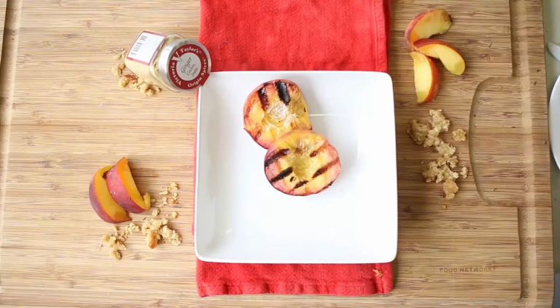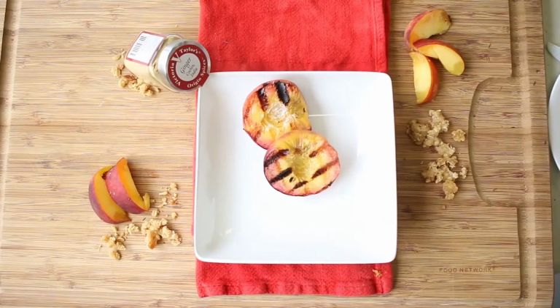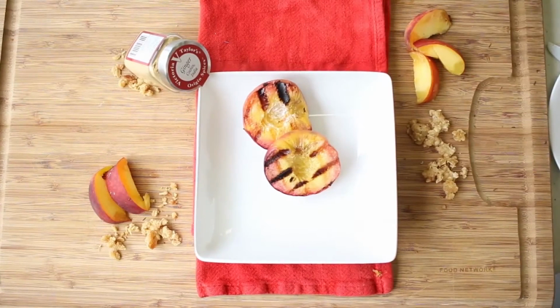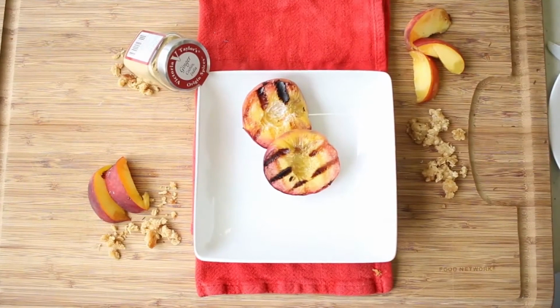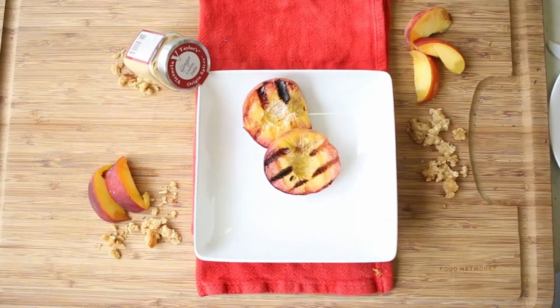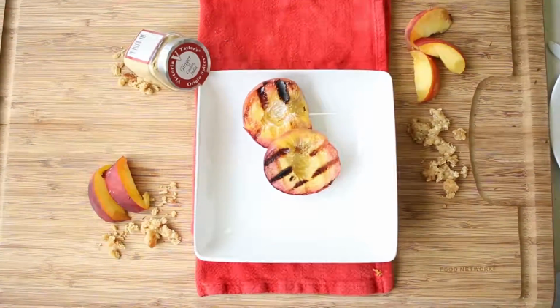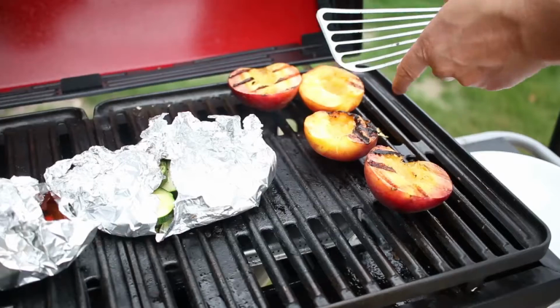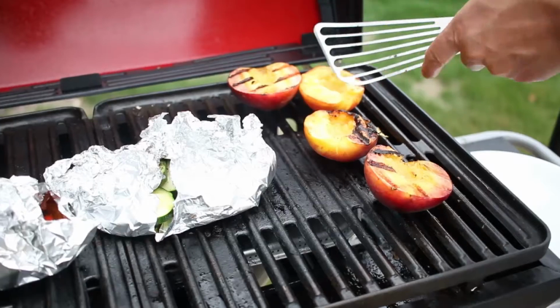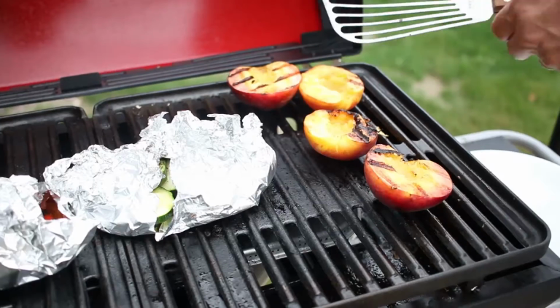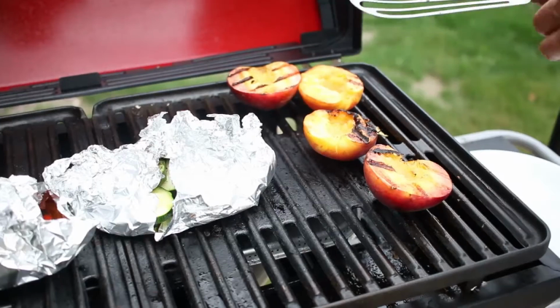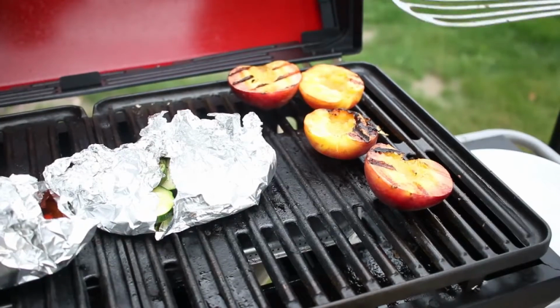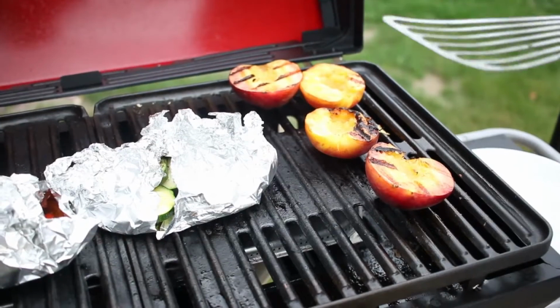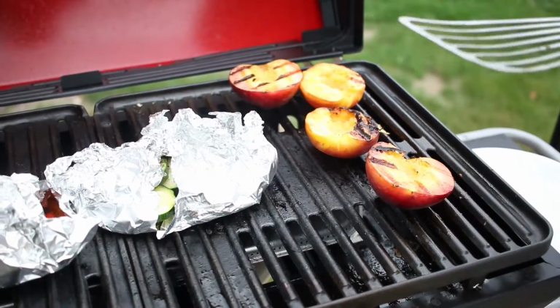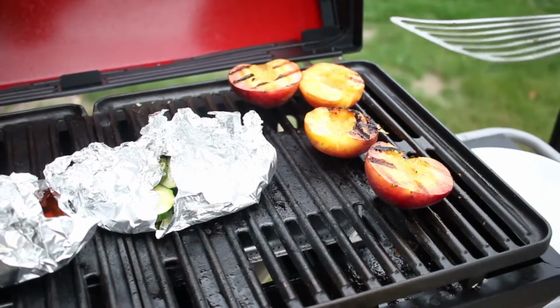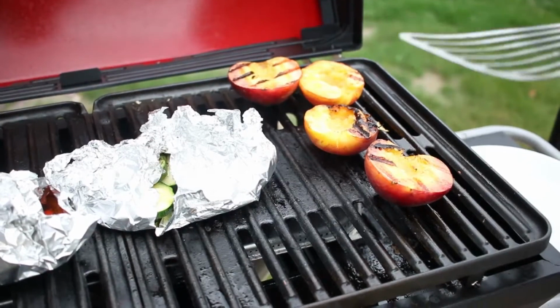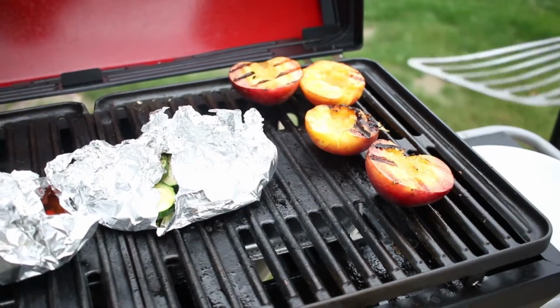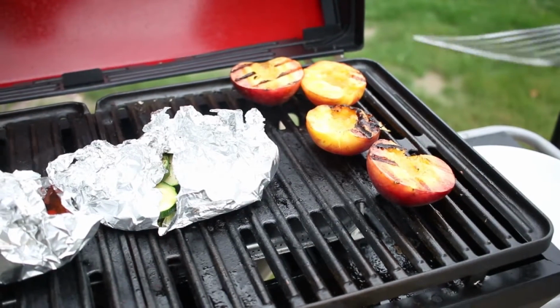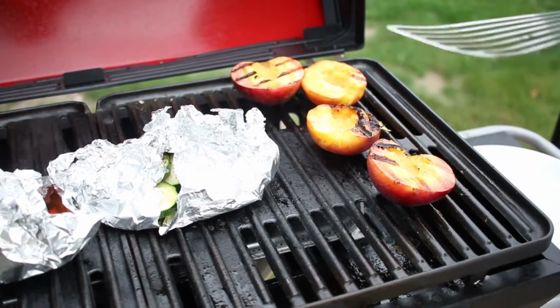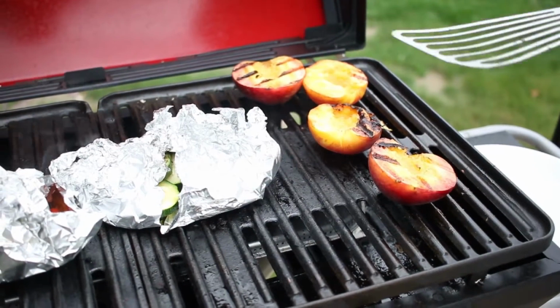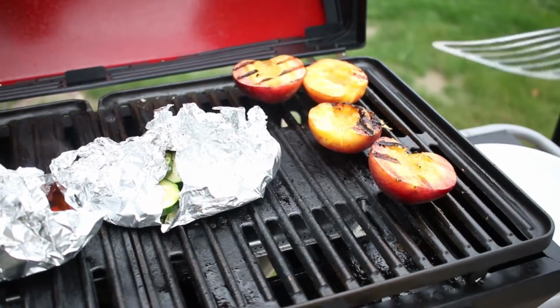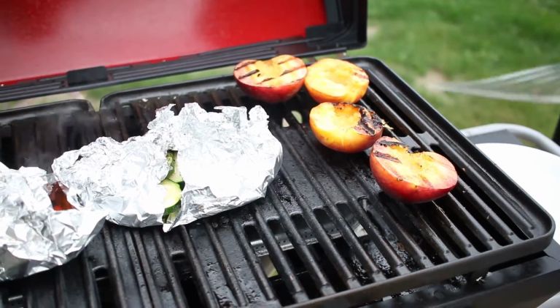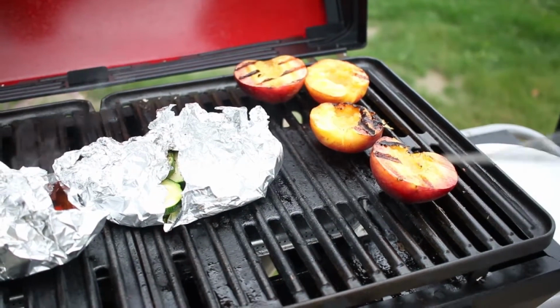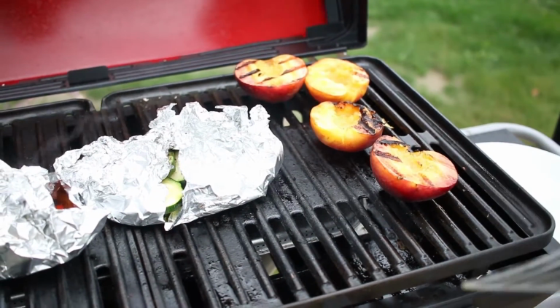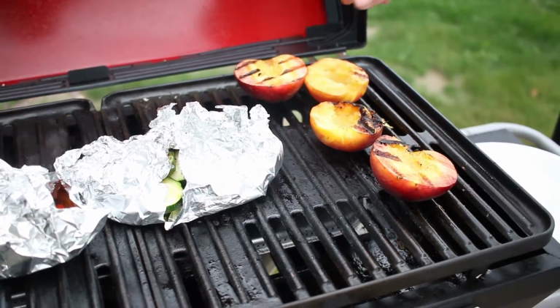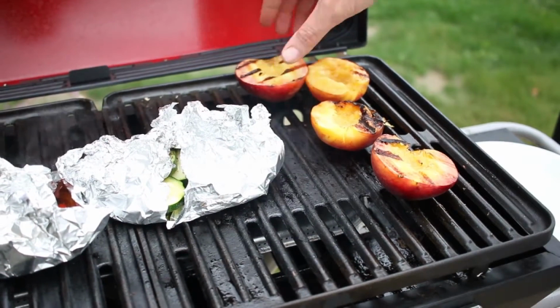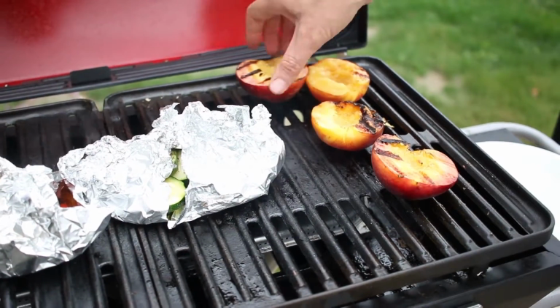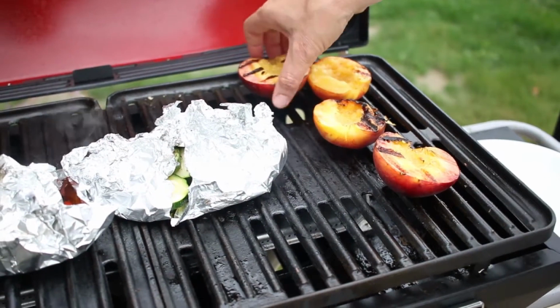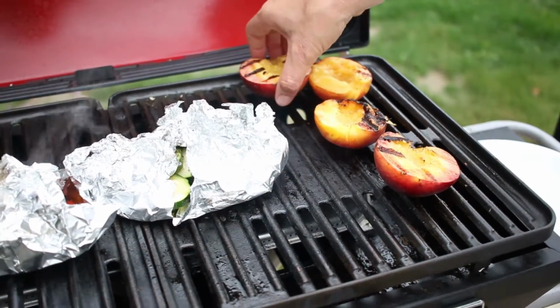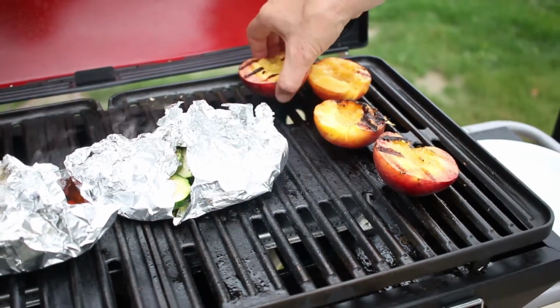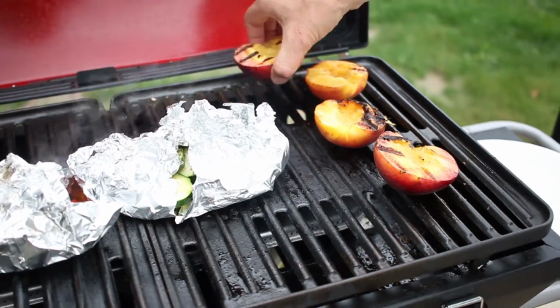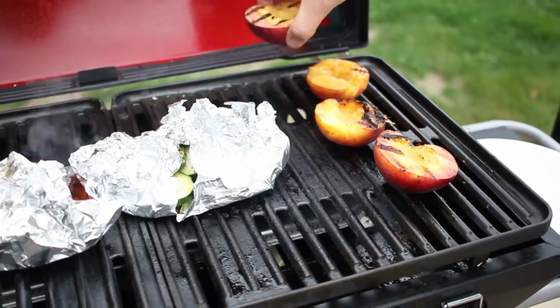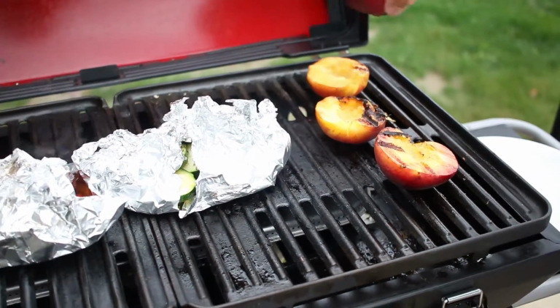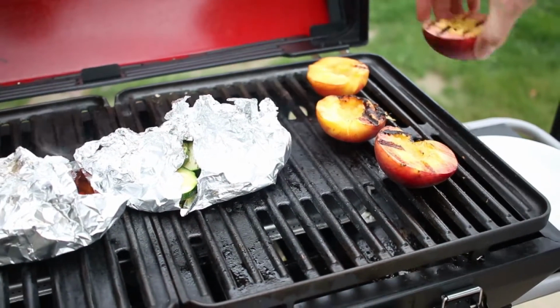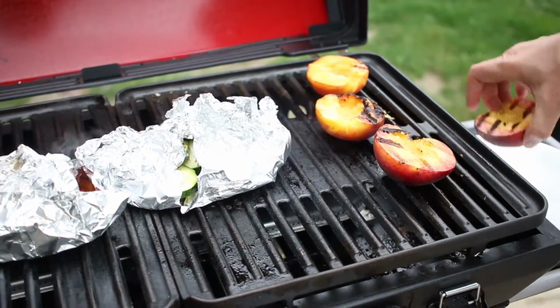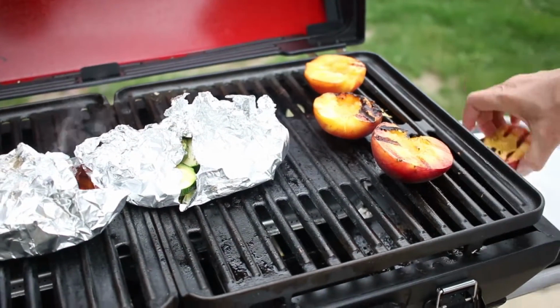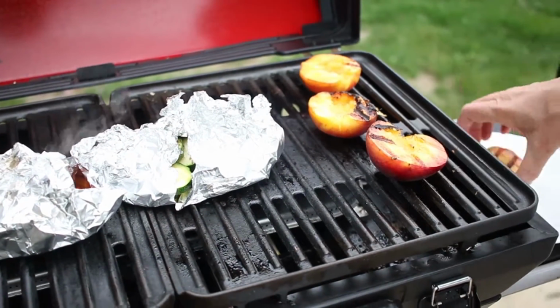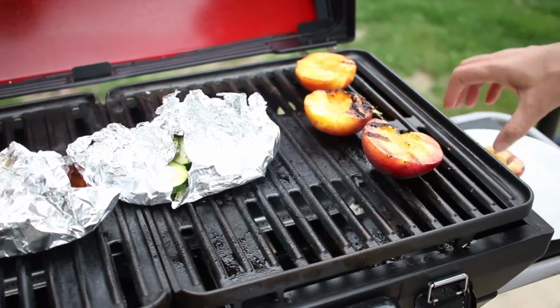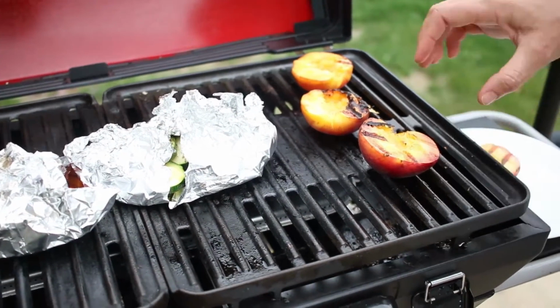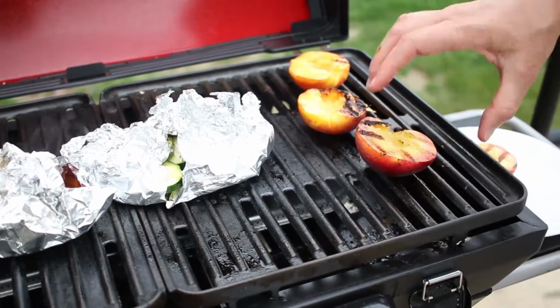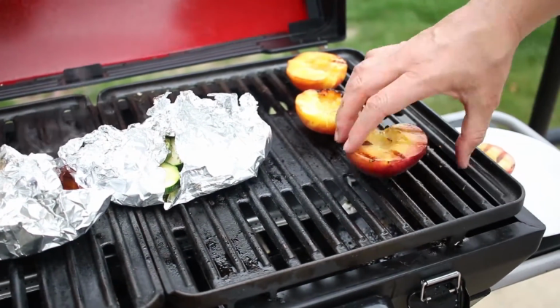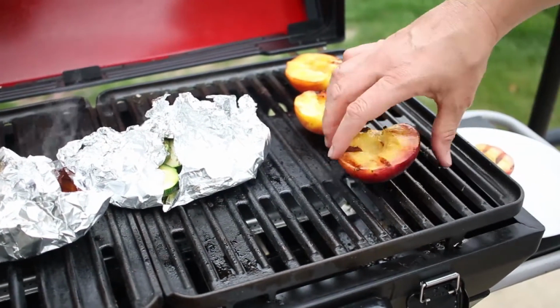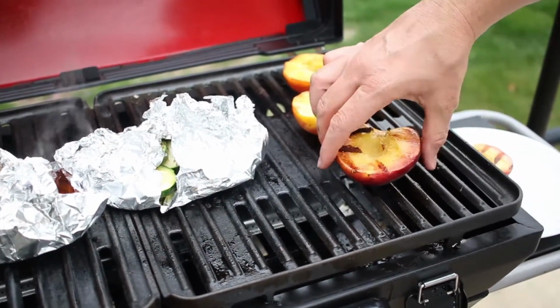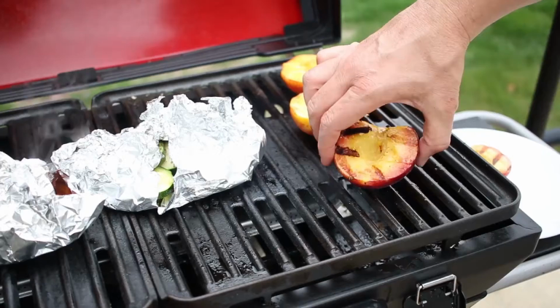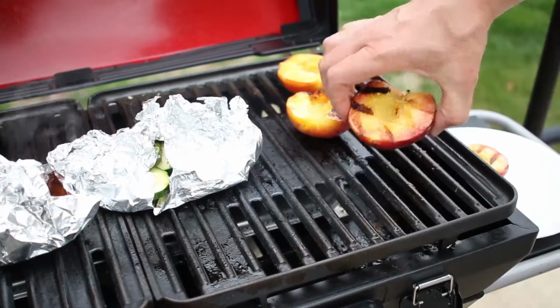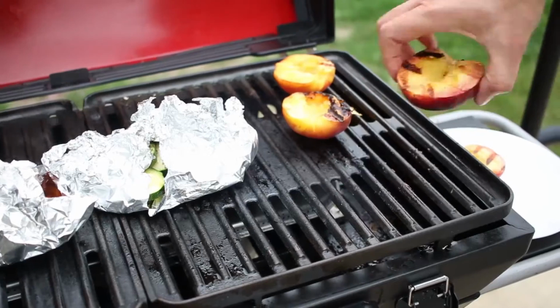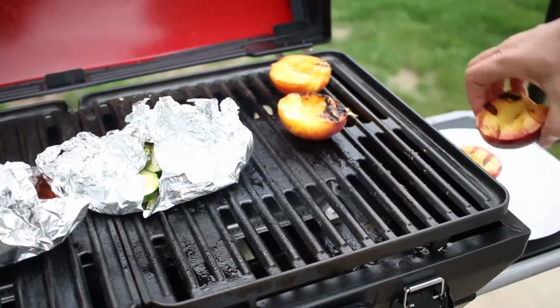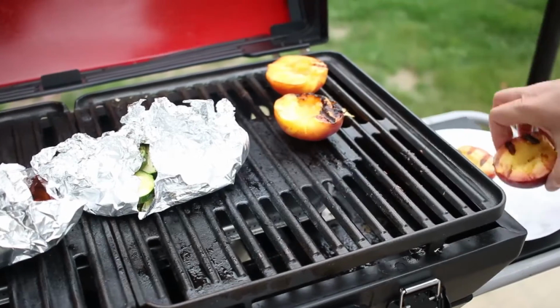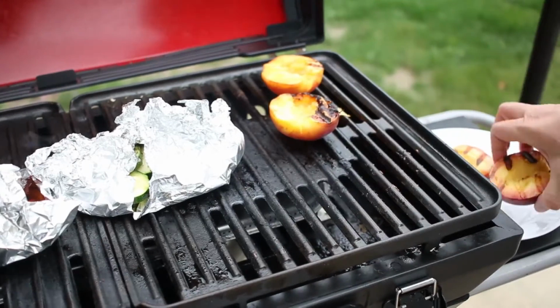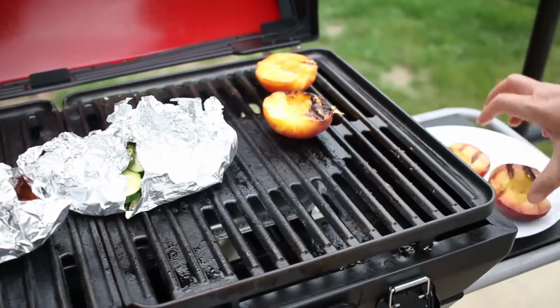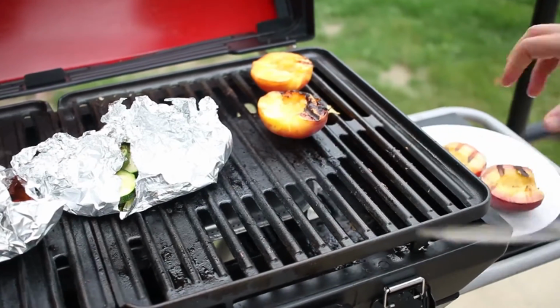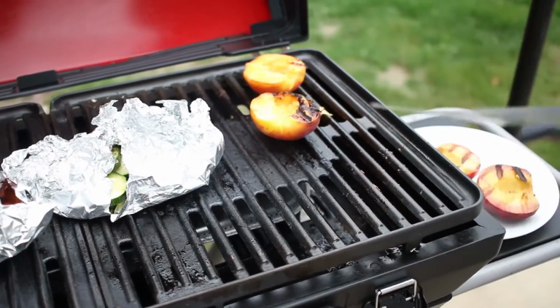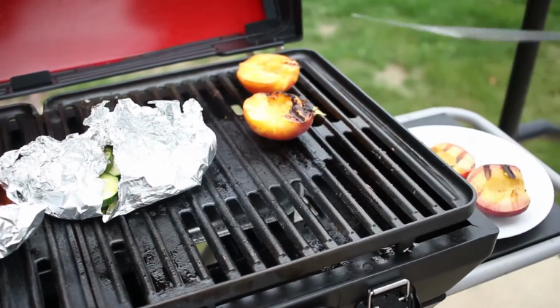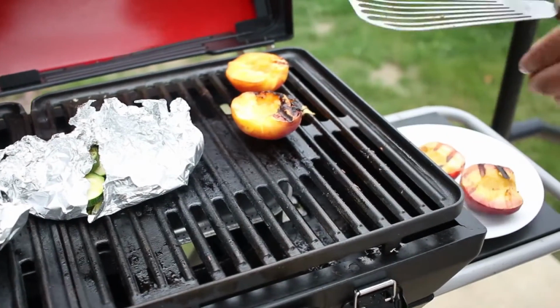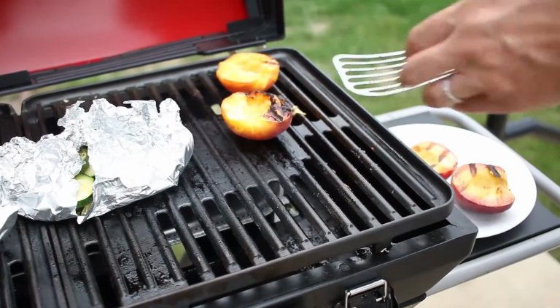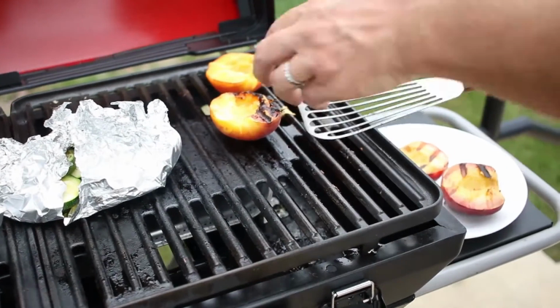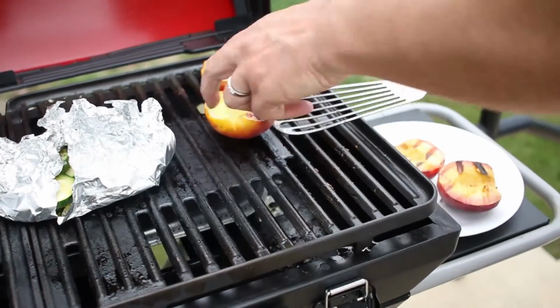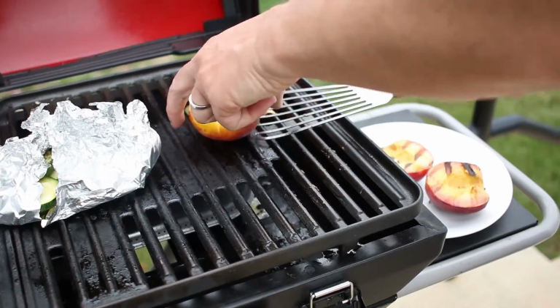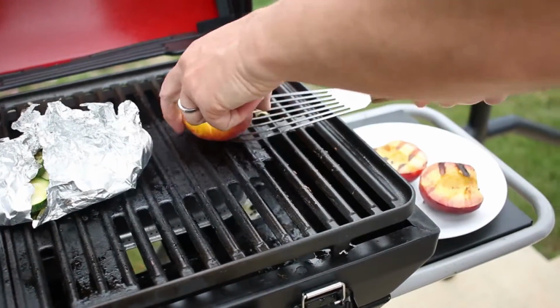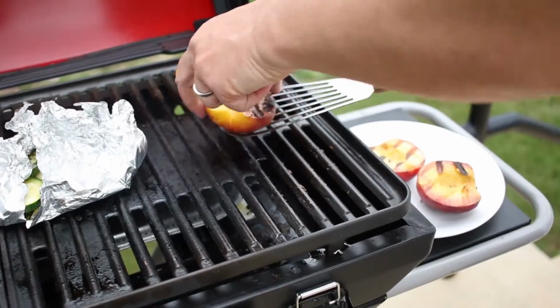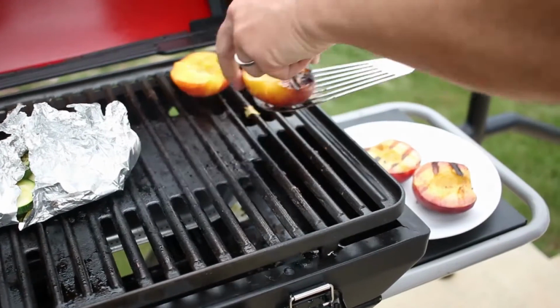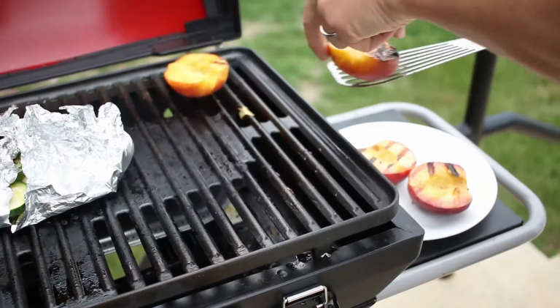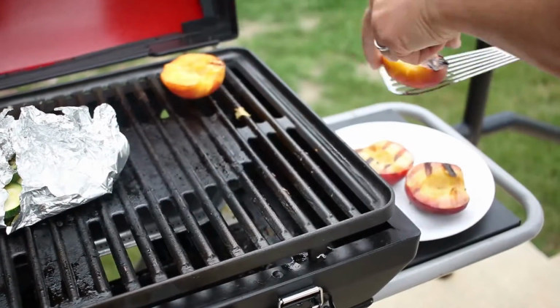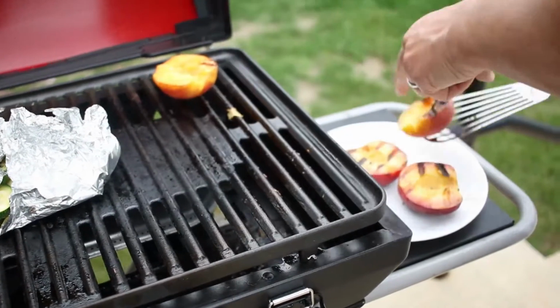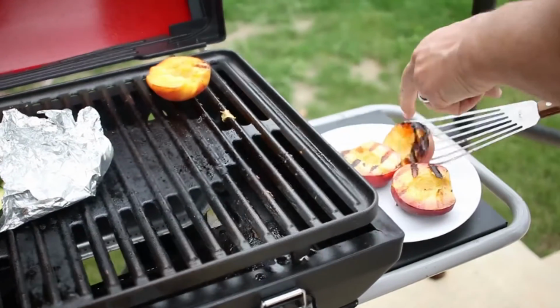After about five minutes, or when you can see that the peaches are branded, flip them back over. Let the skins grill for another three to five minutes, then pull them off.